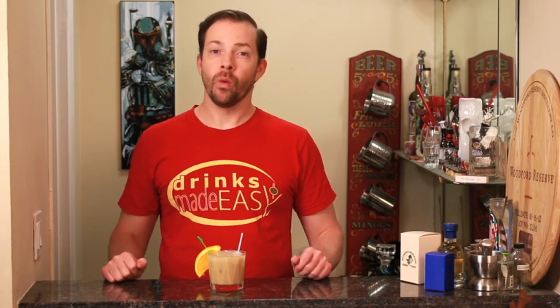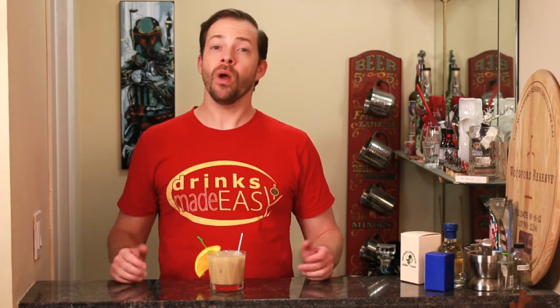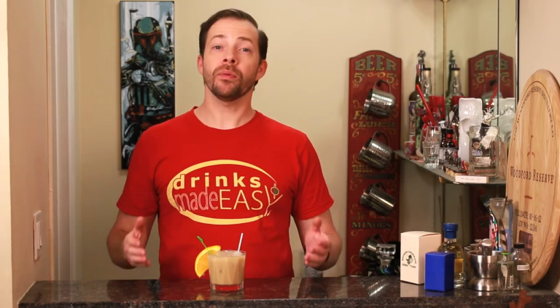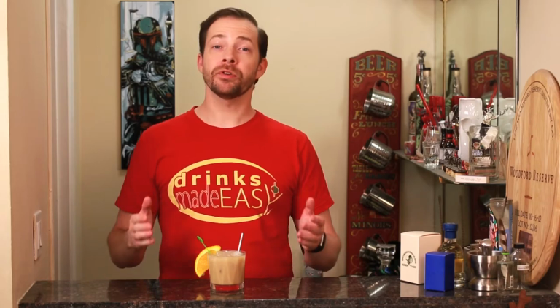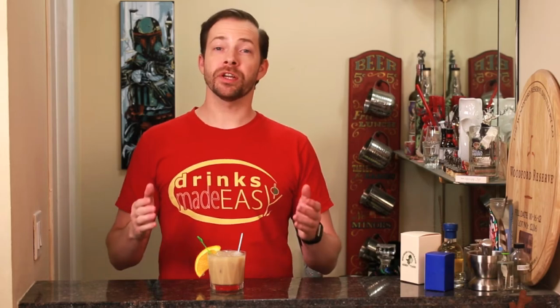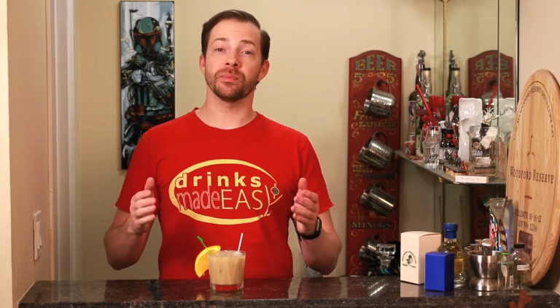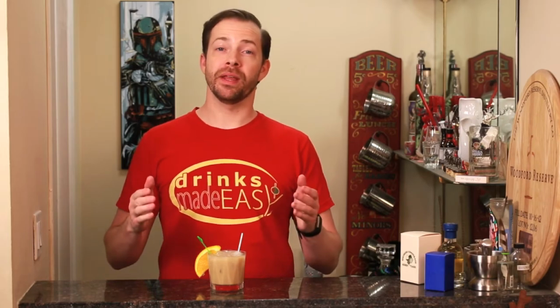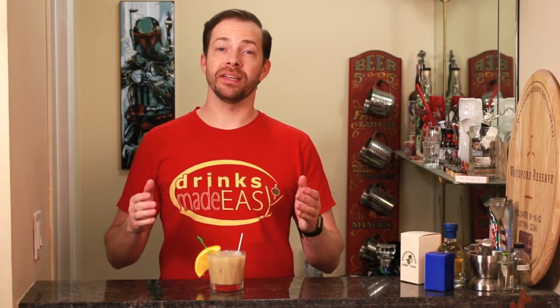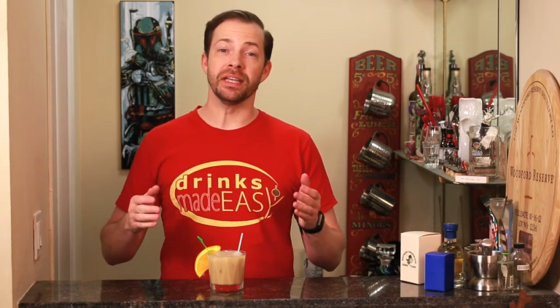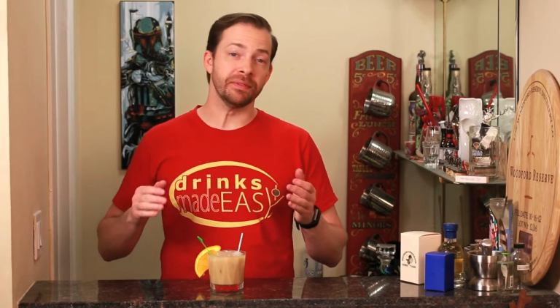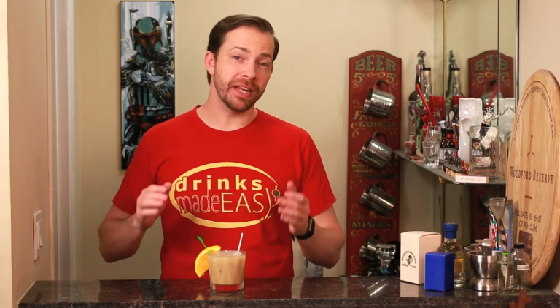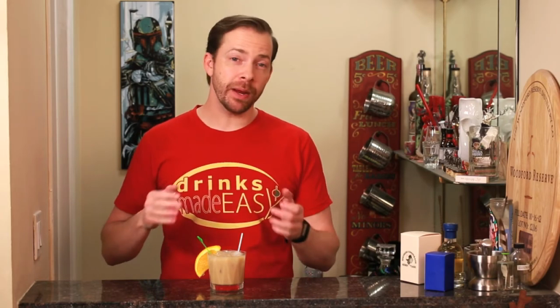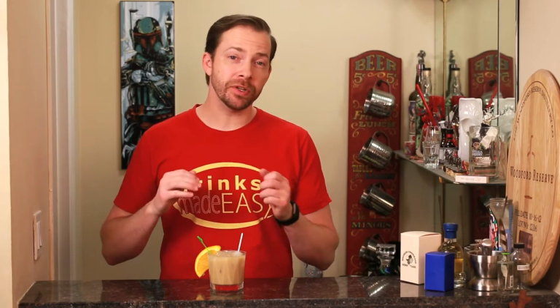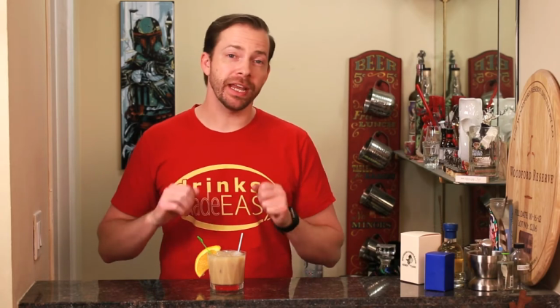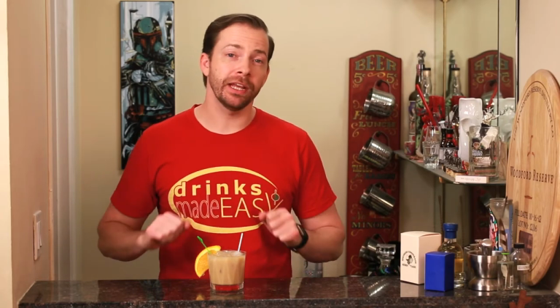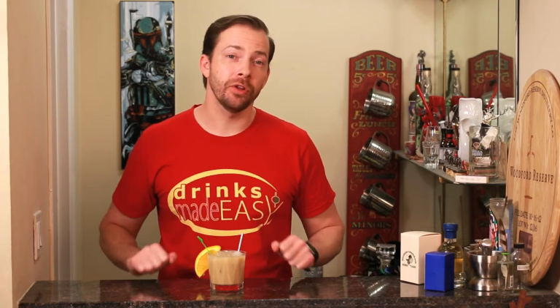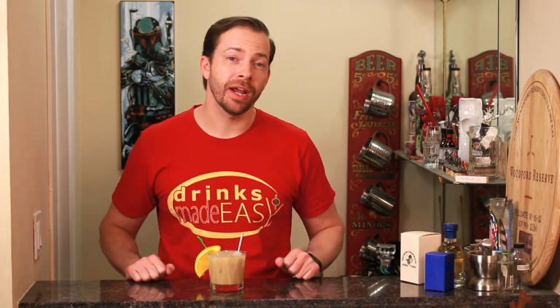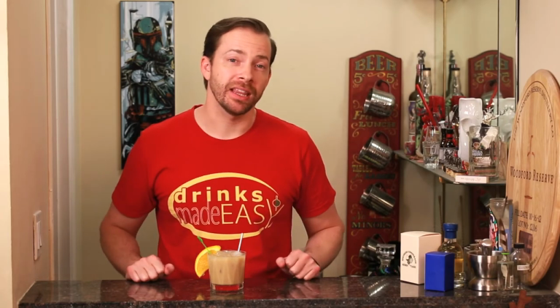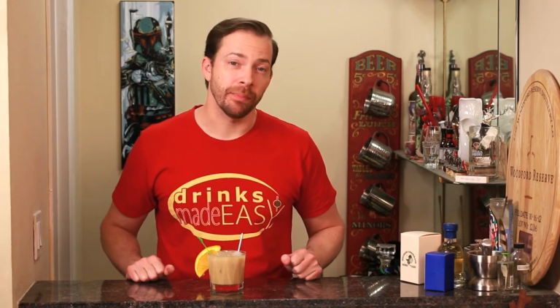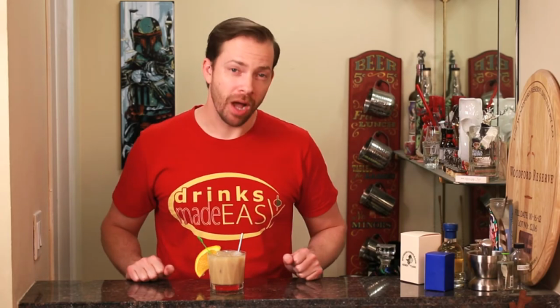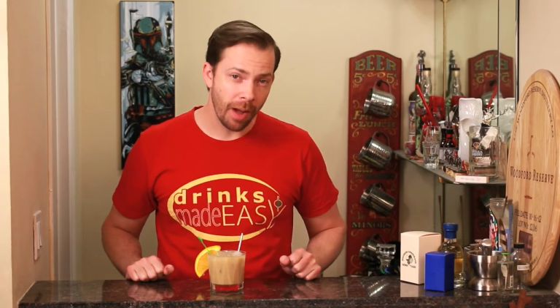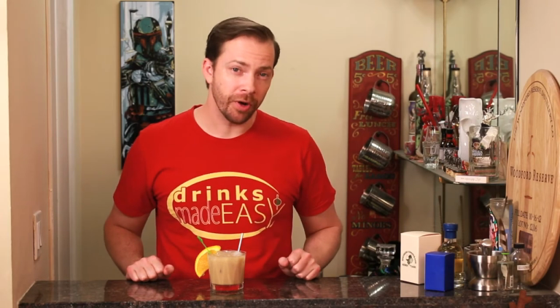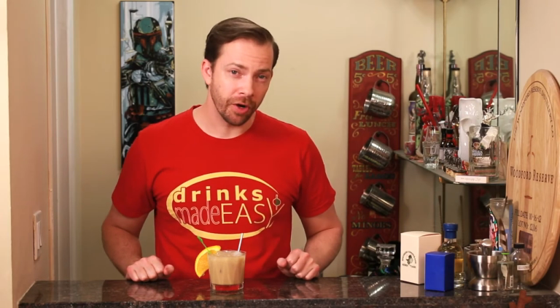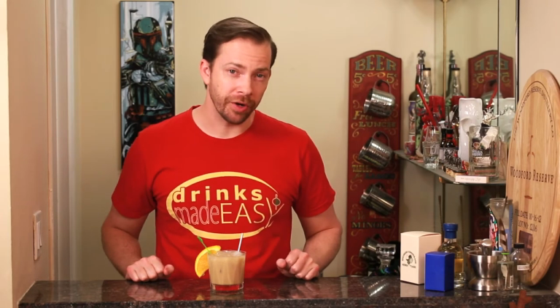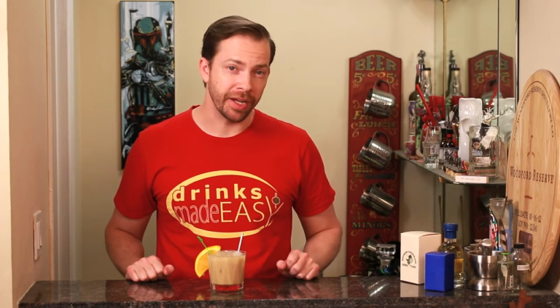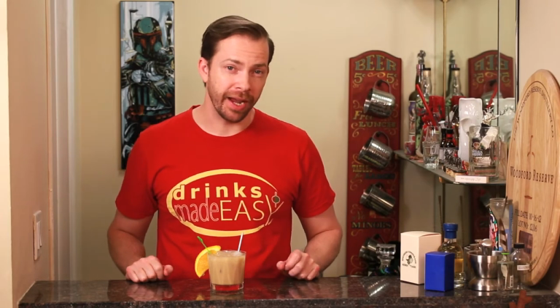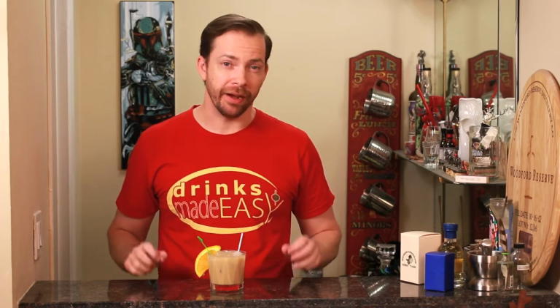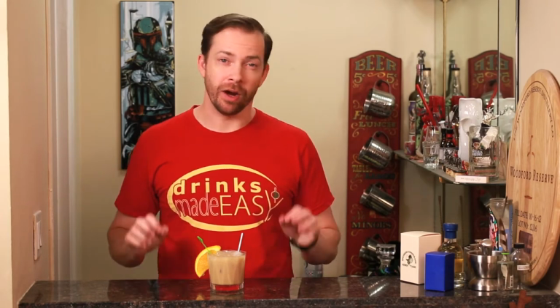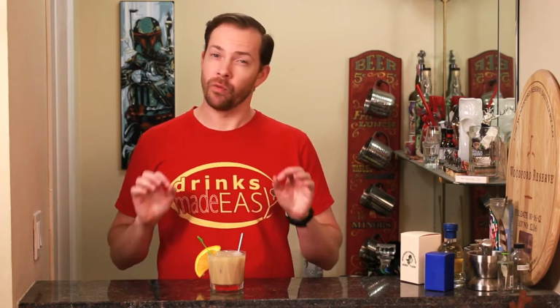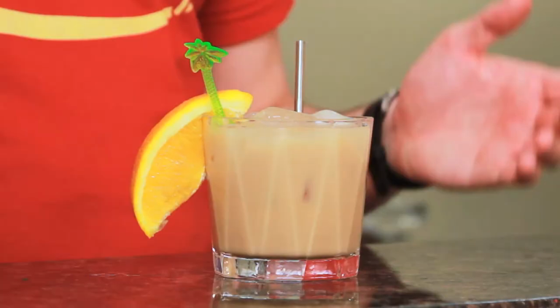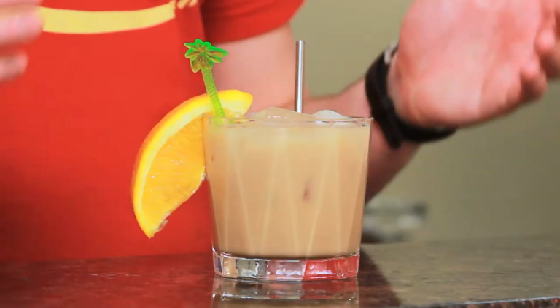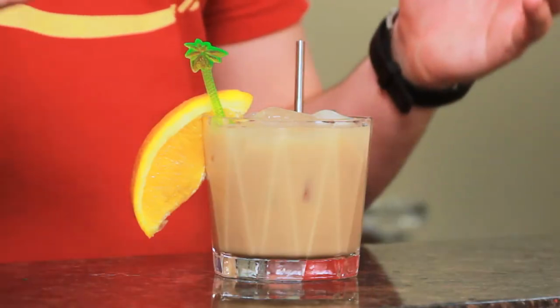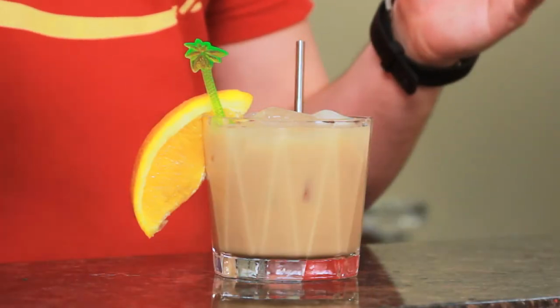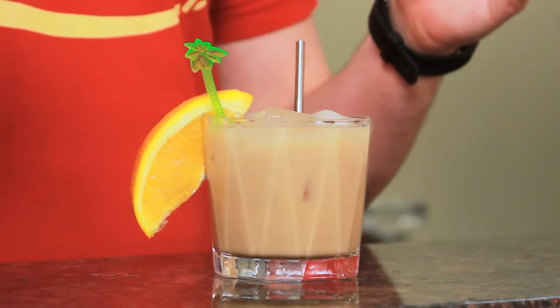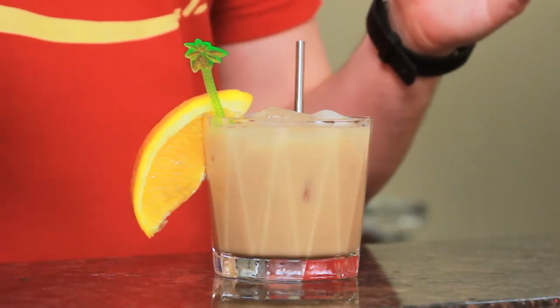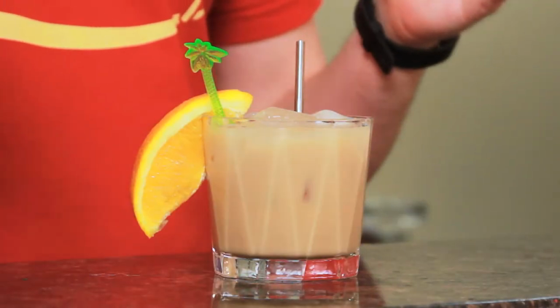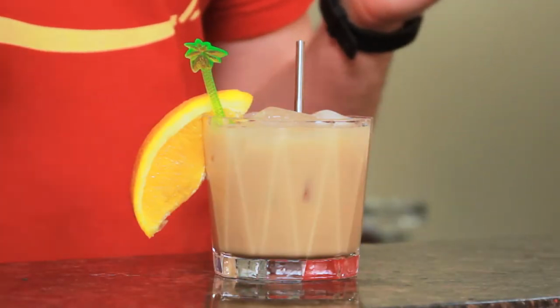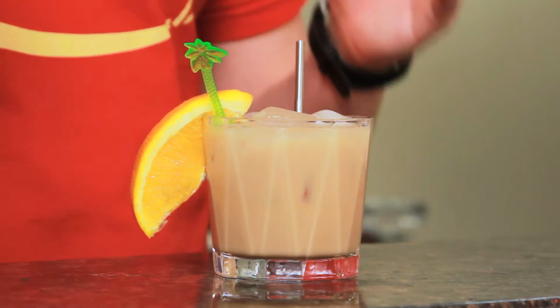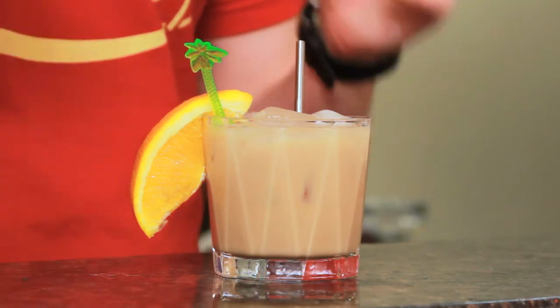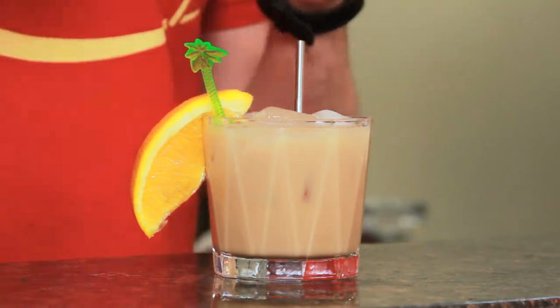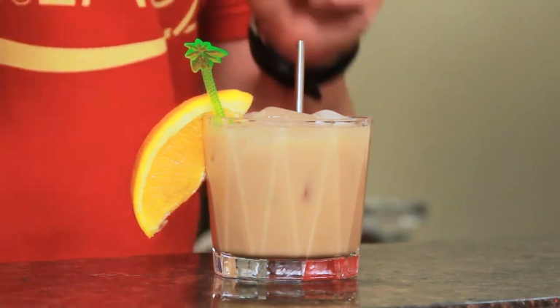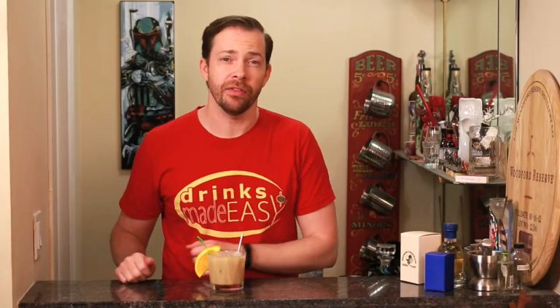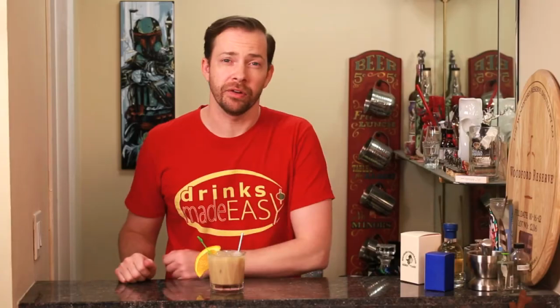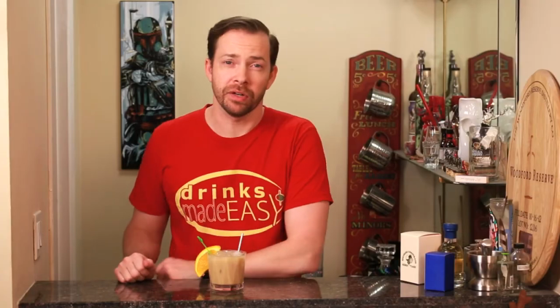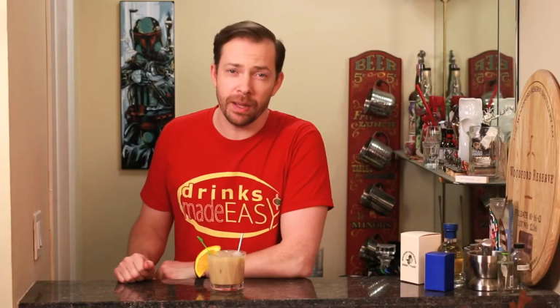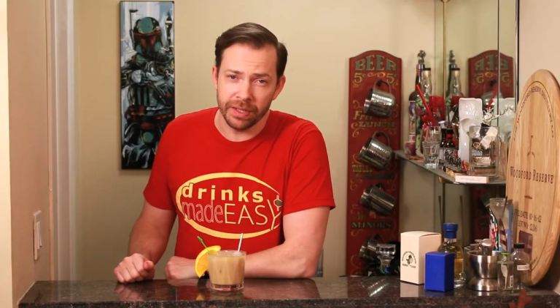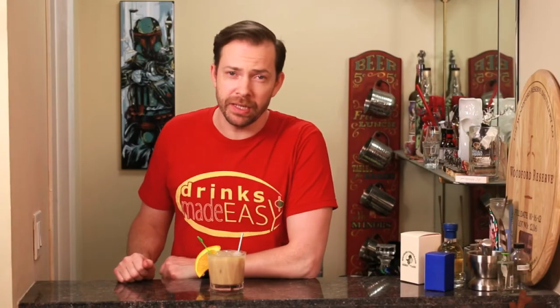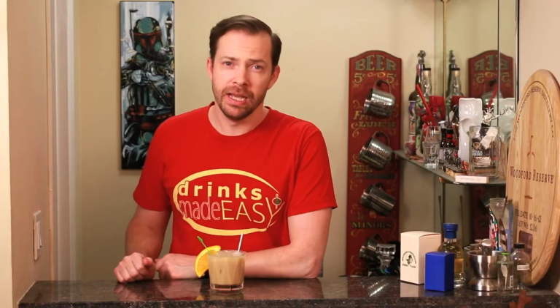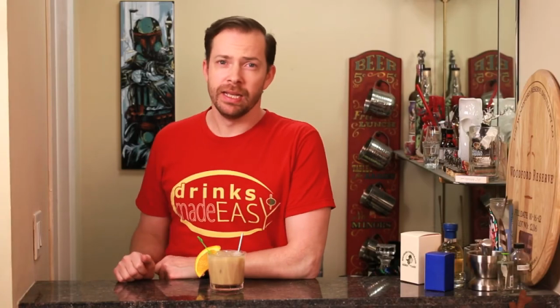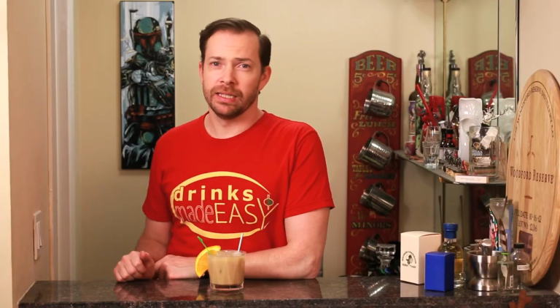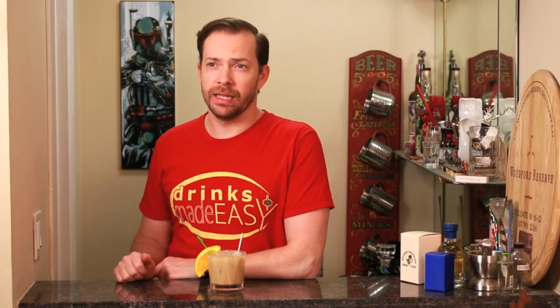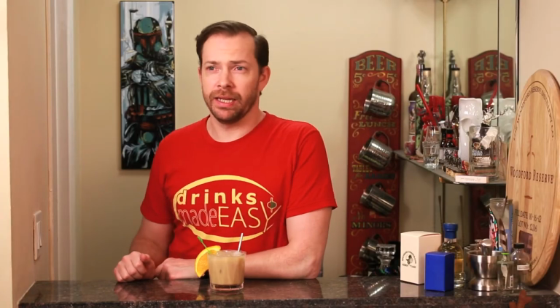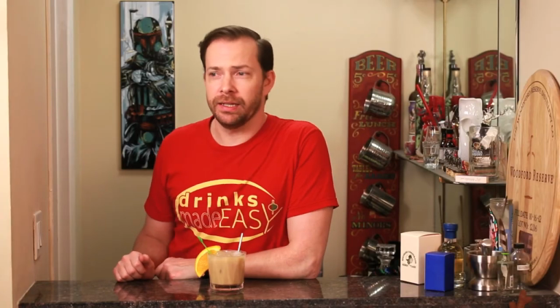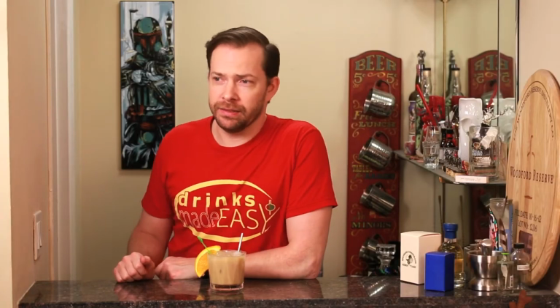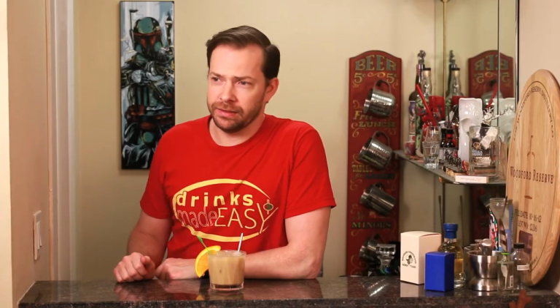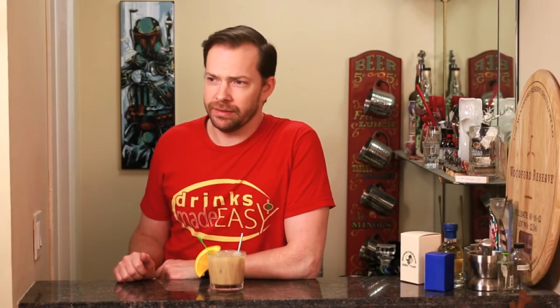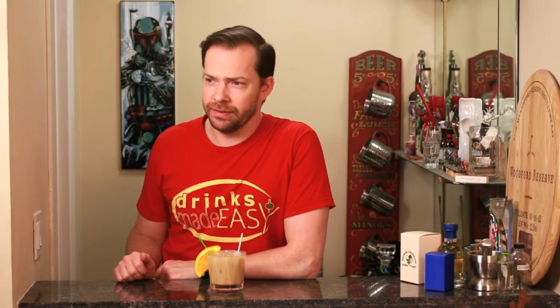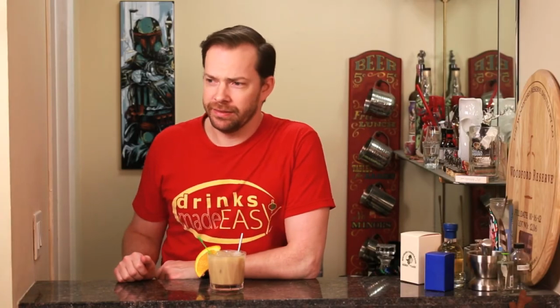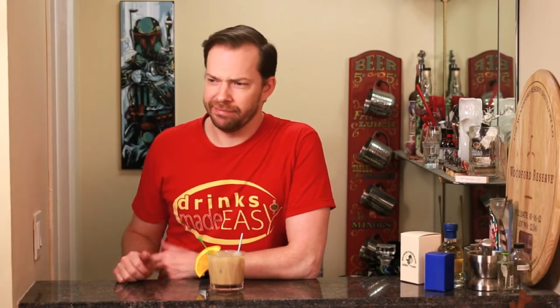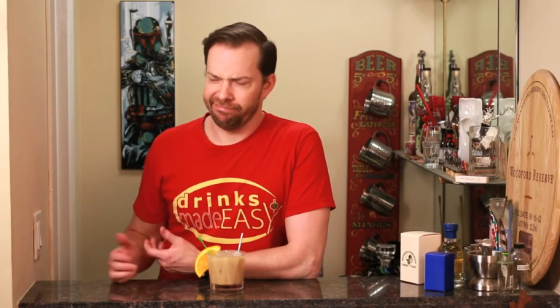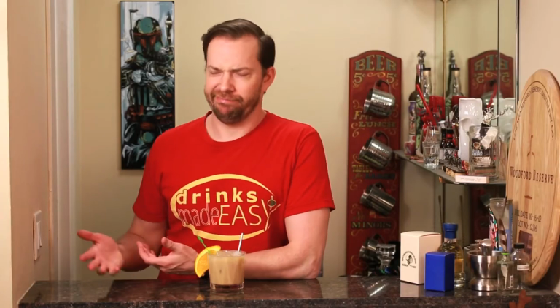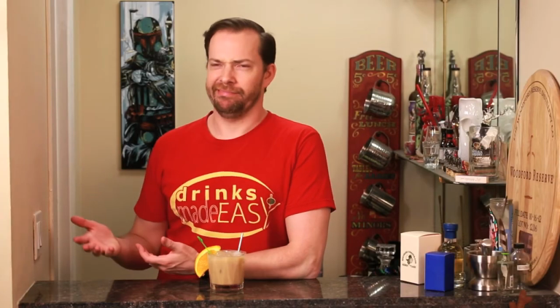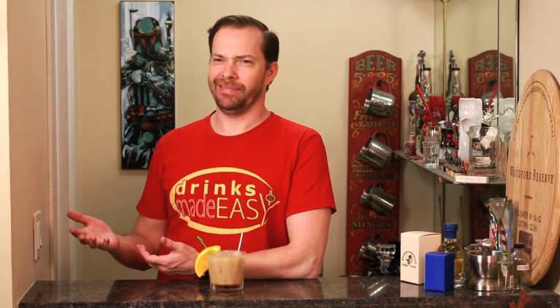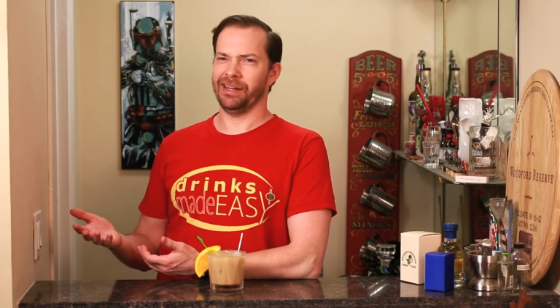Welcome to Drinks Made Easy. Today we're taking a look at the Bahama Hurricane, a really strong drink from Nassau that'll come in like... like a hurricane?